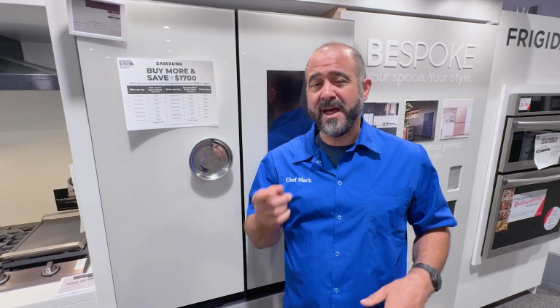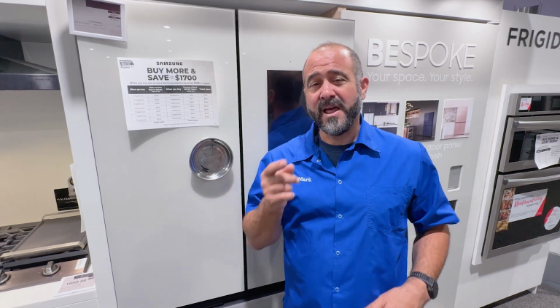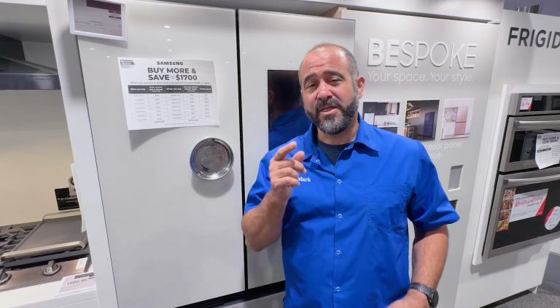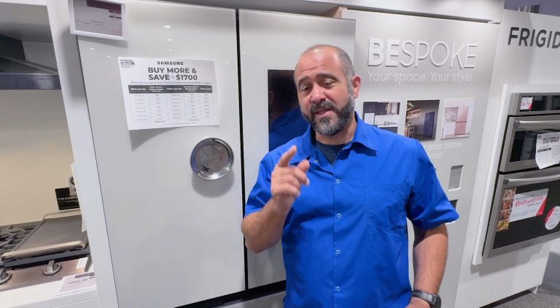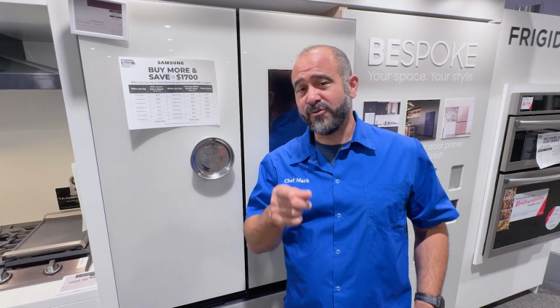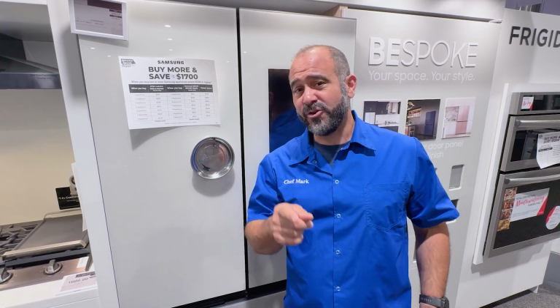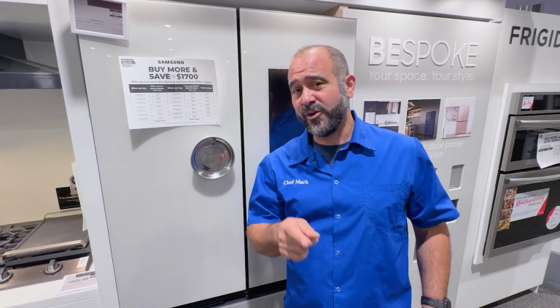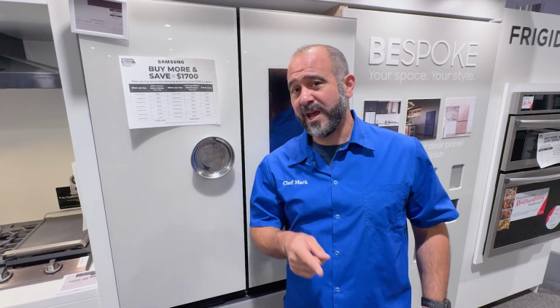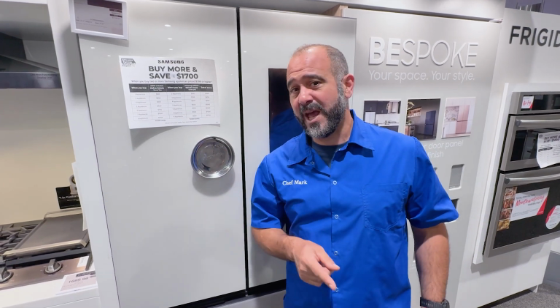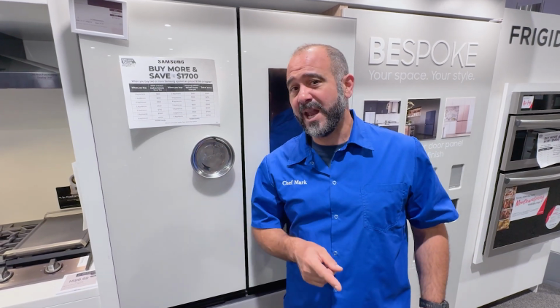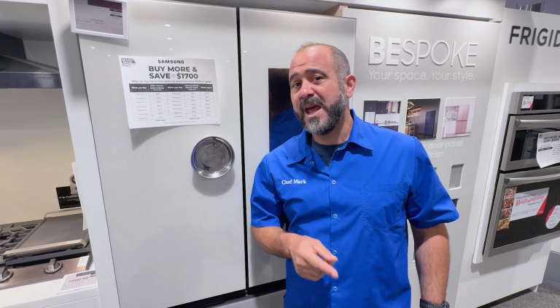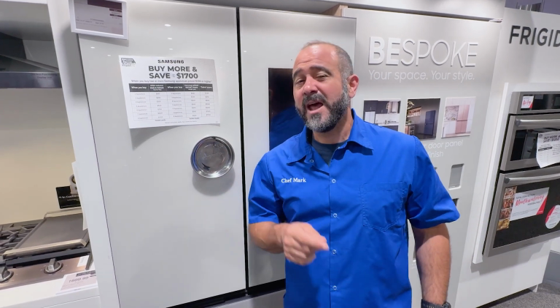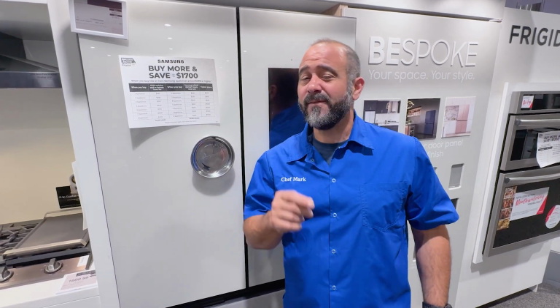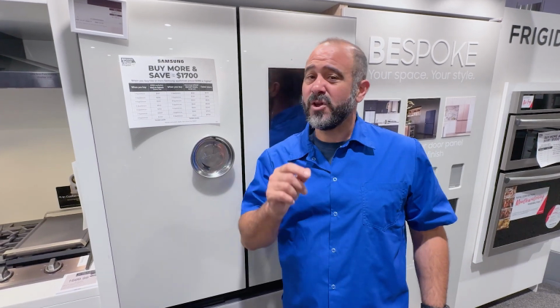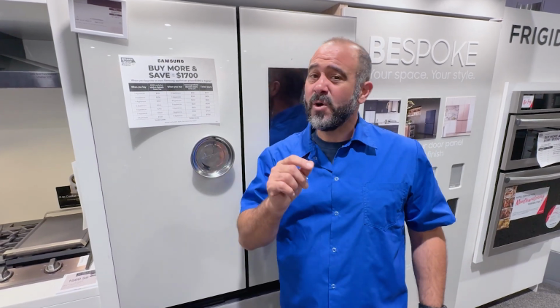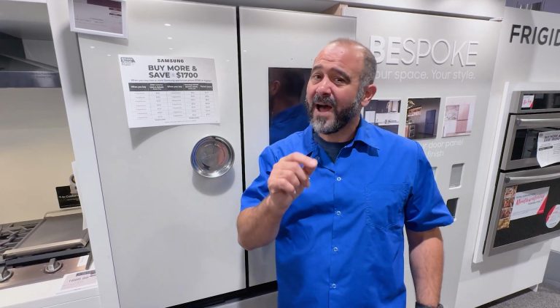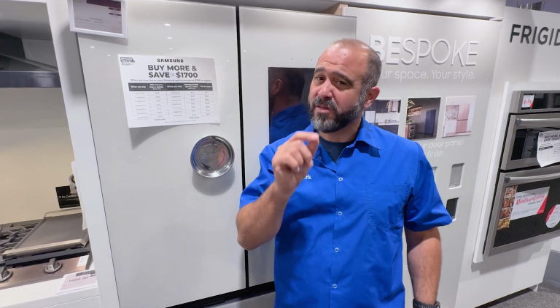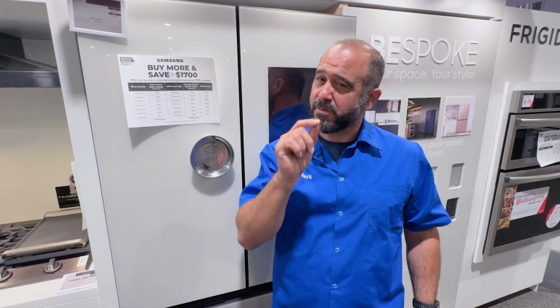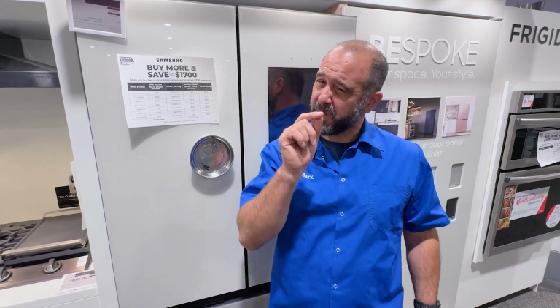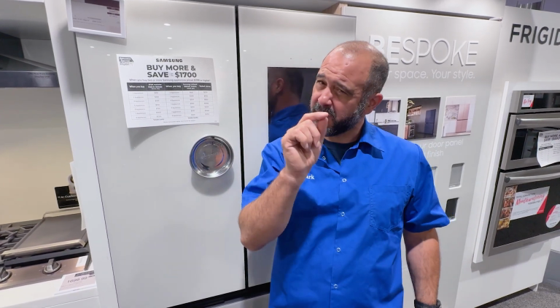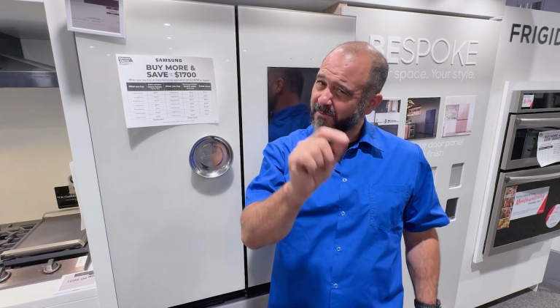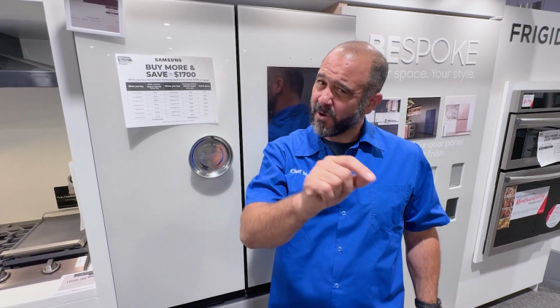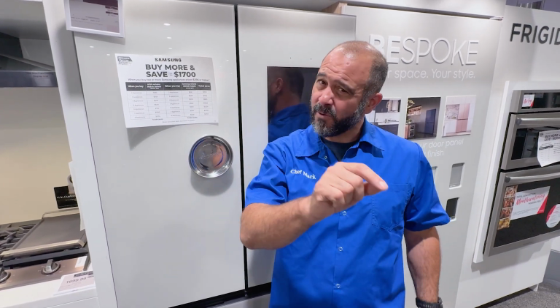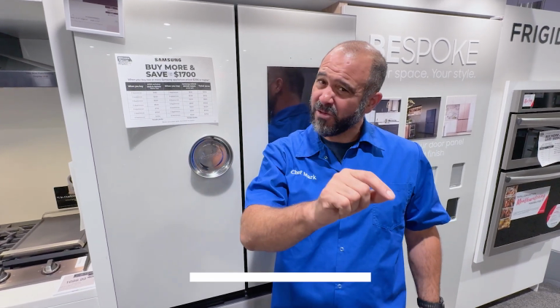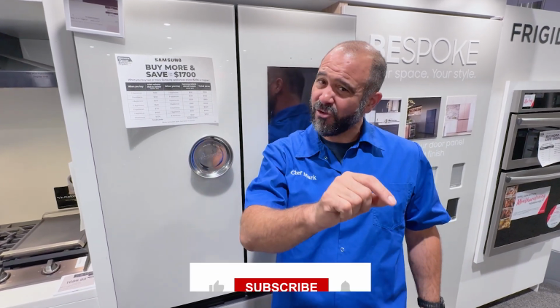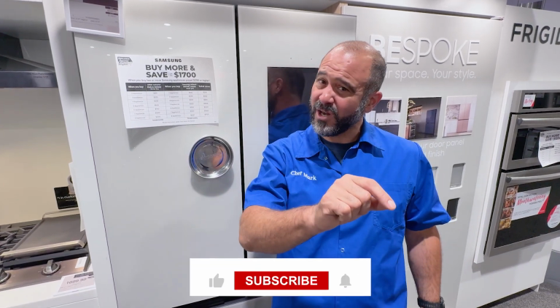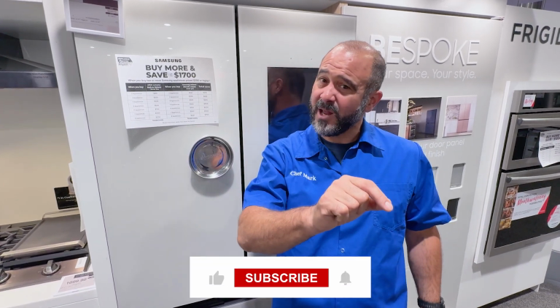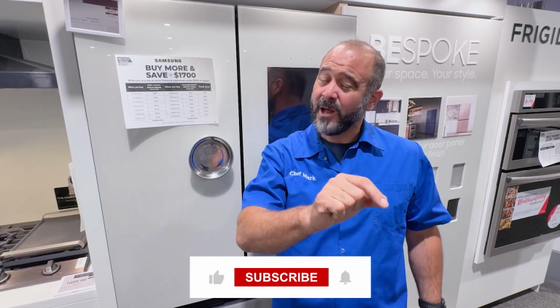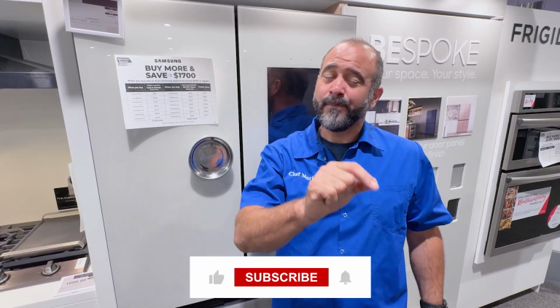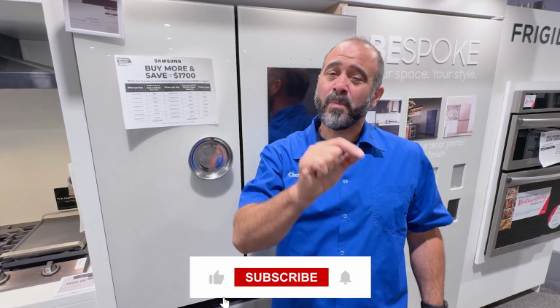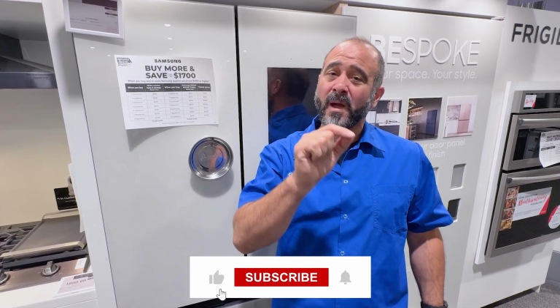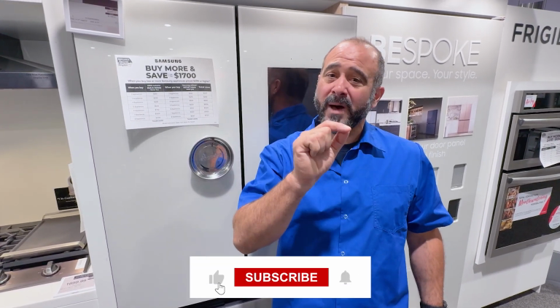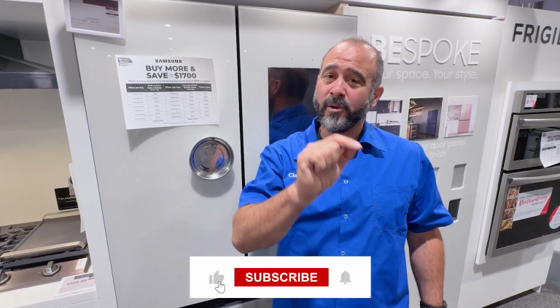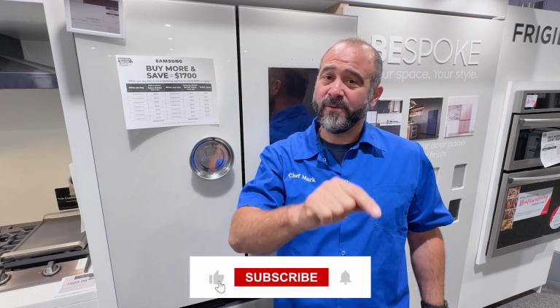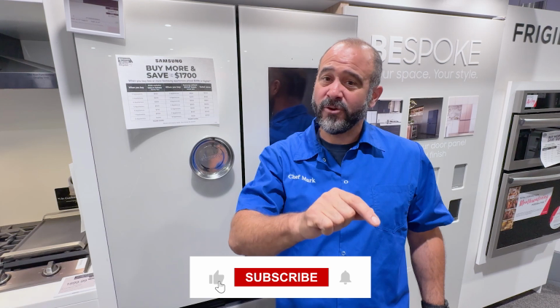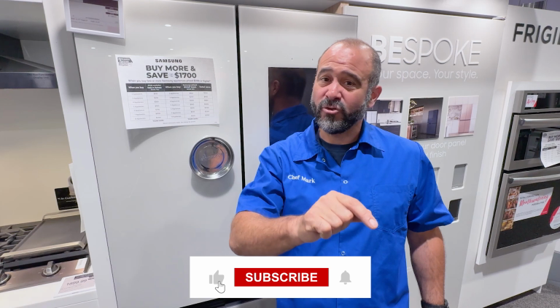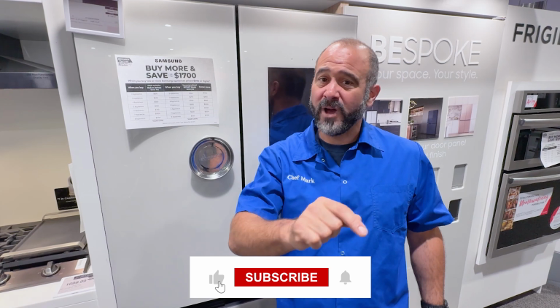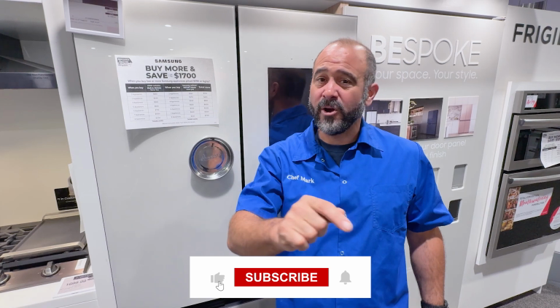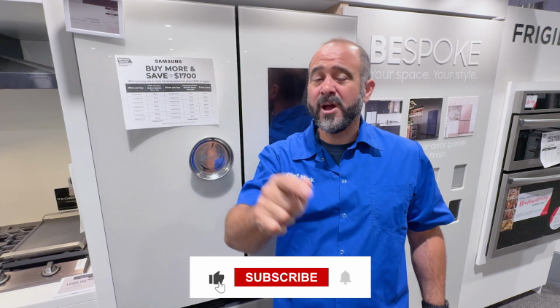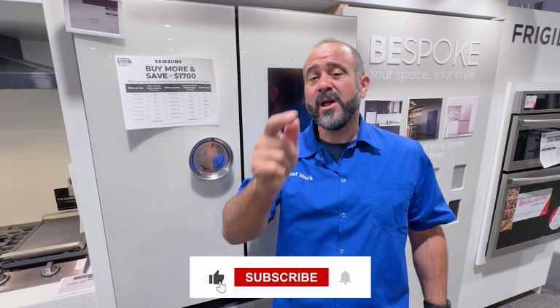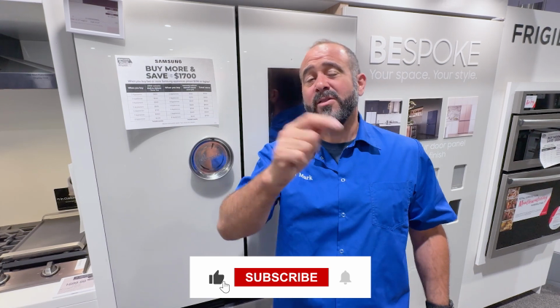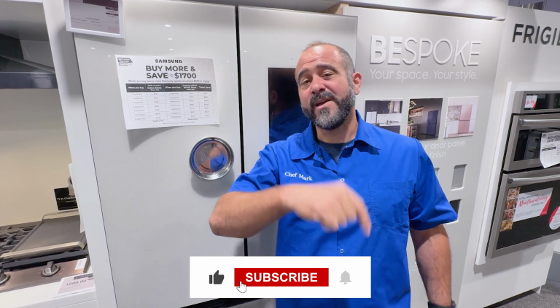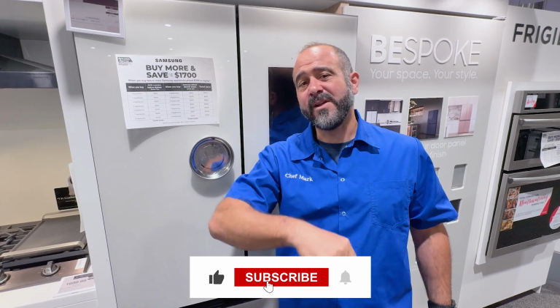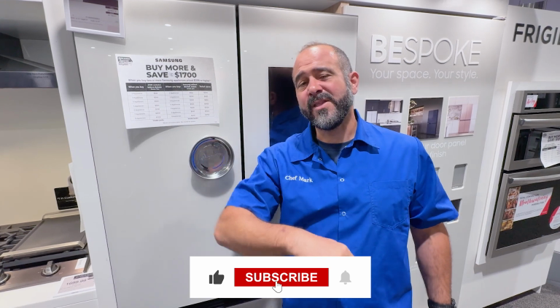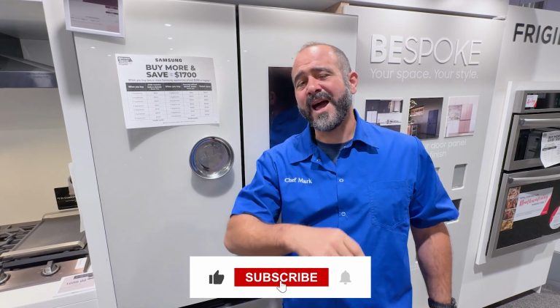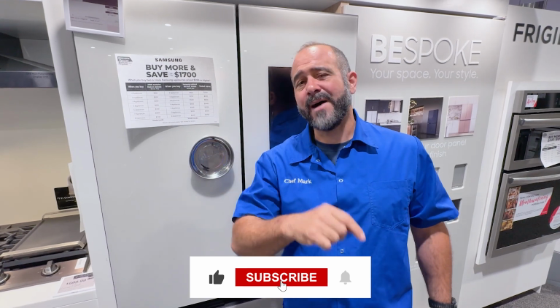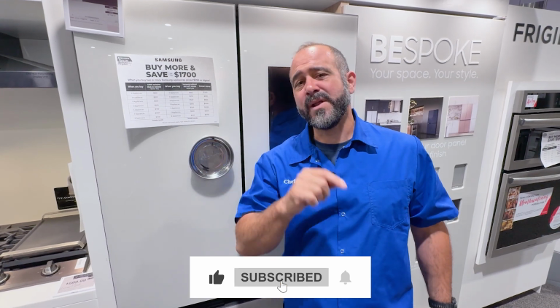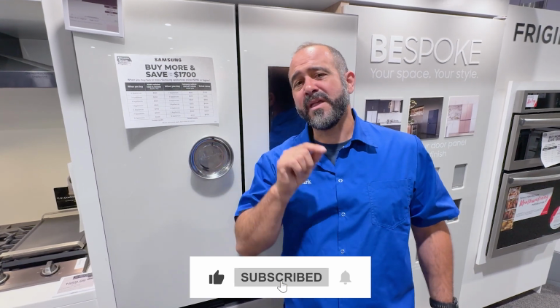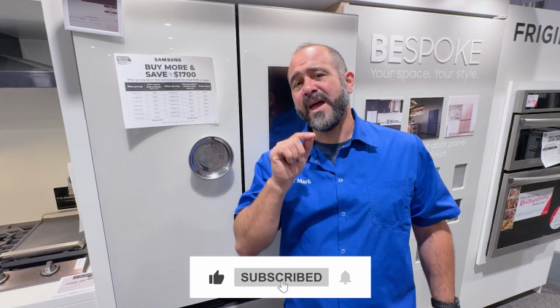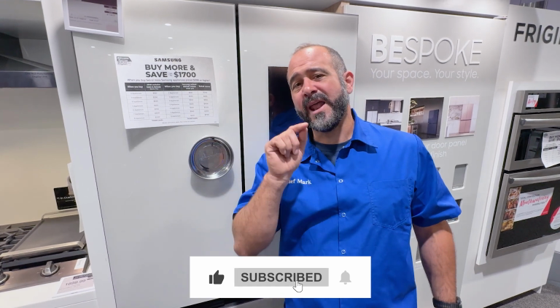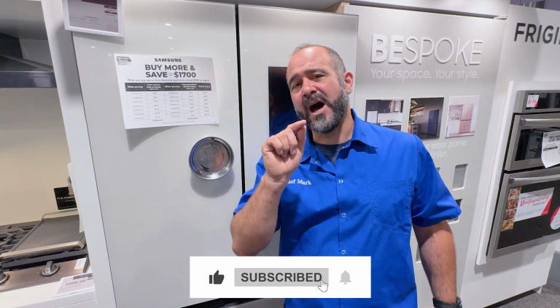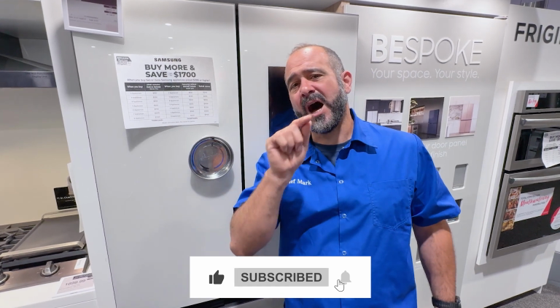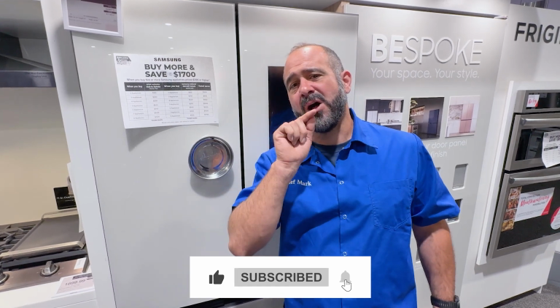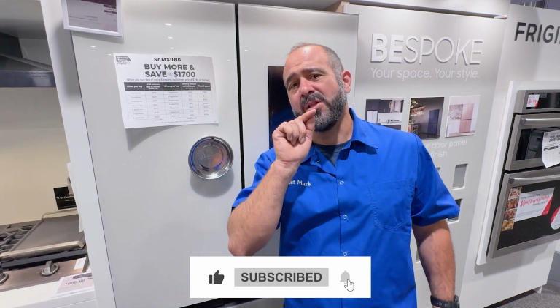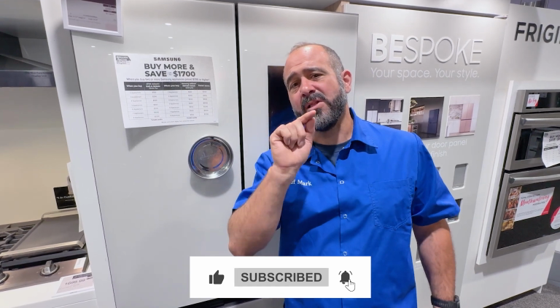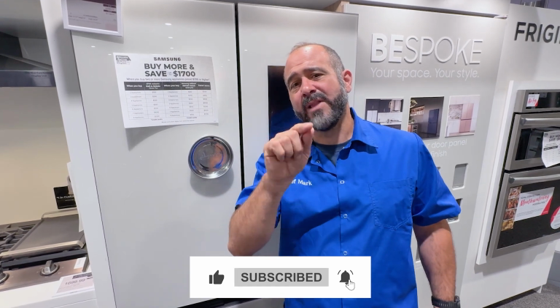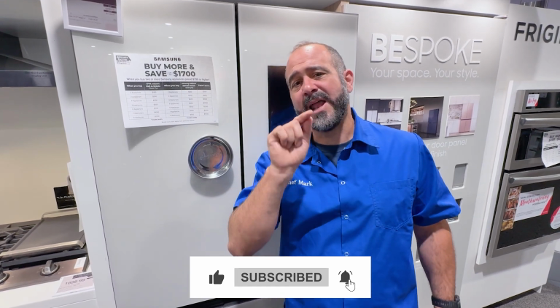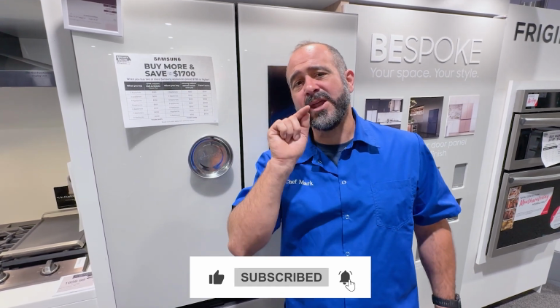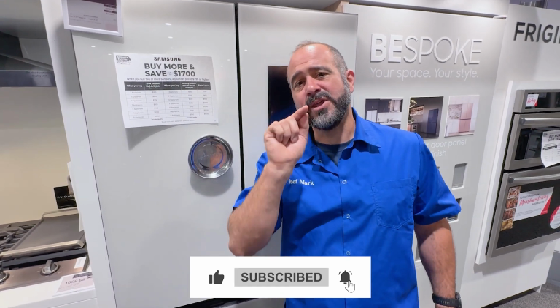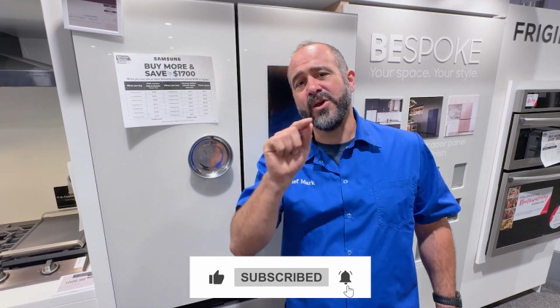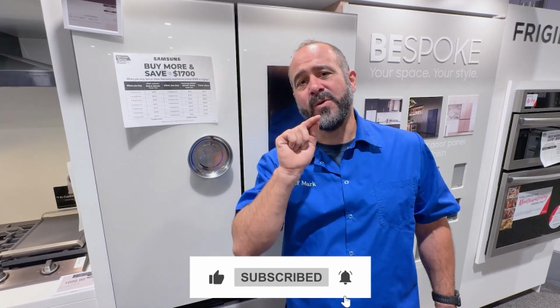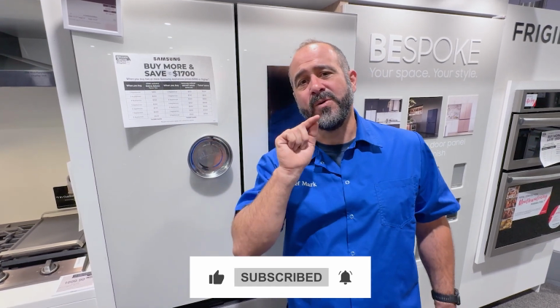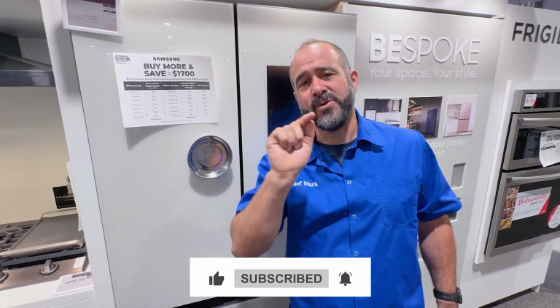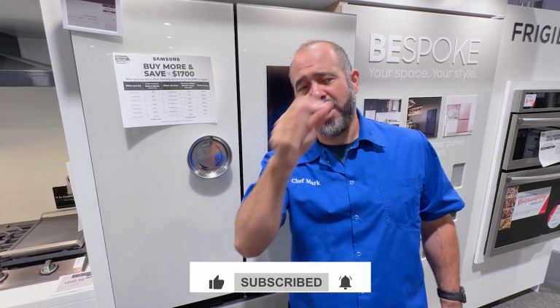As always, this is Chef Mark with Appliance Factory Fine Lines. Thanks for tuning in. If you have a specific question about a refrigerator, leave it in the comments and I'll let you know.